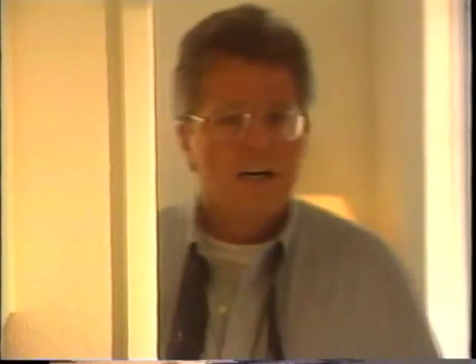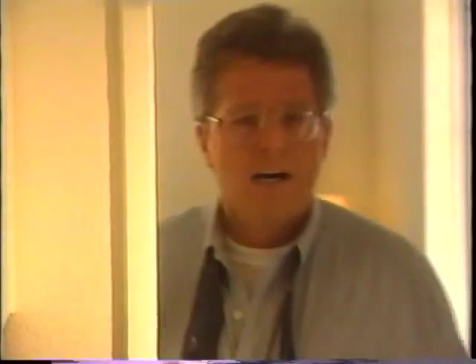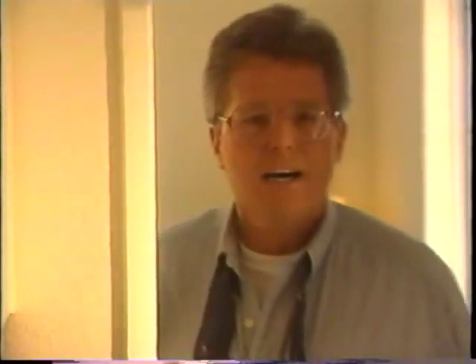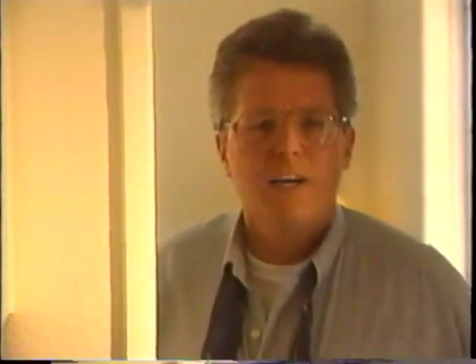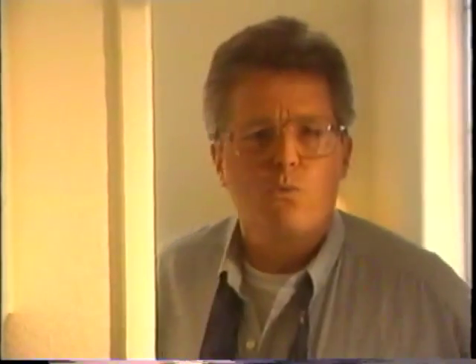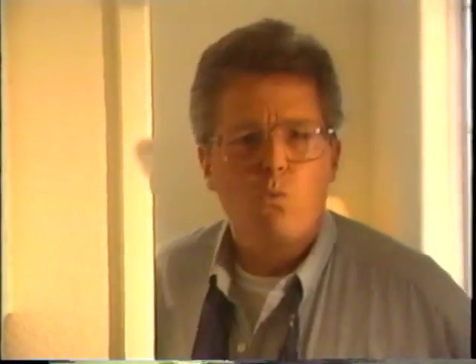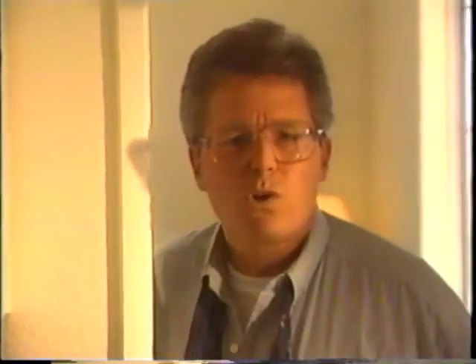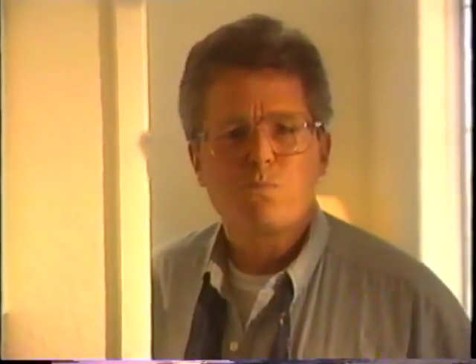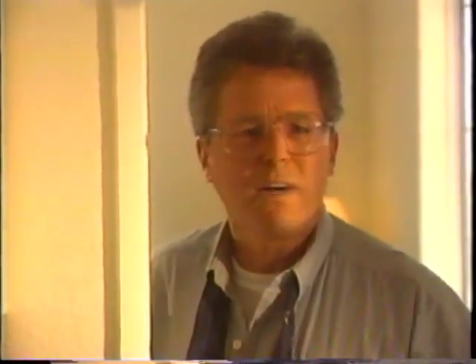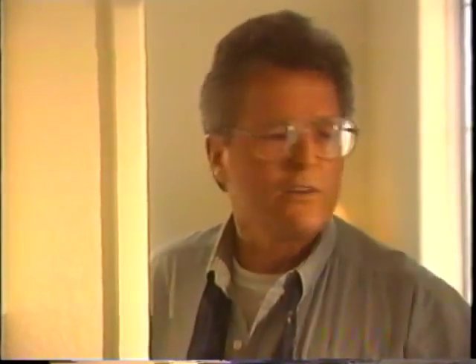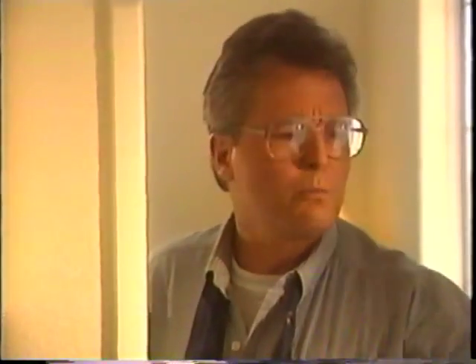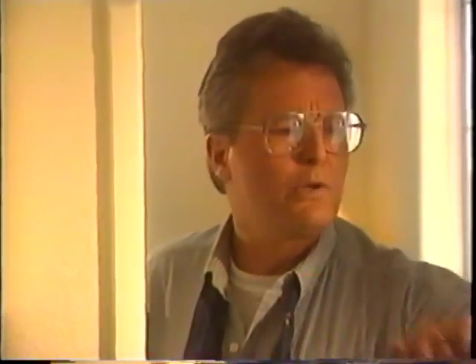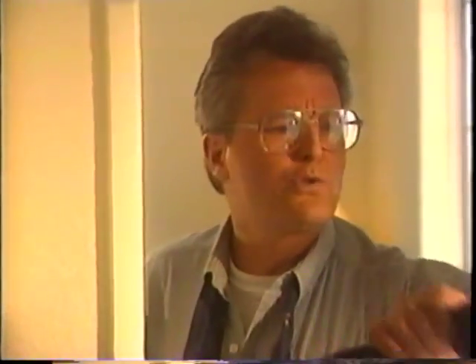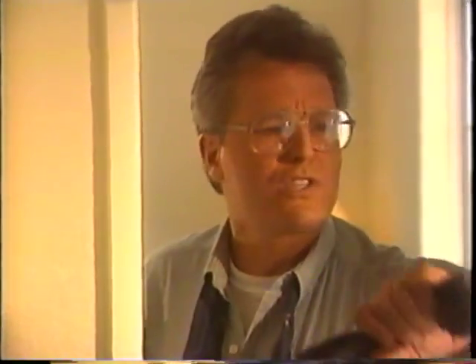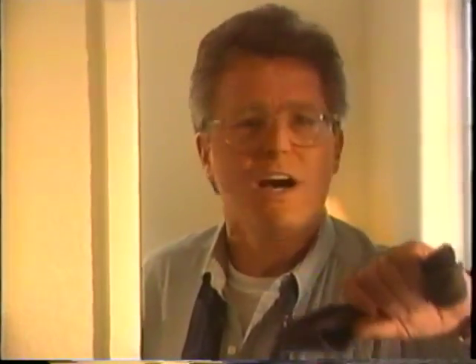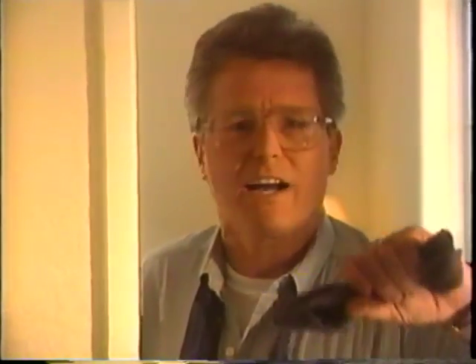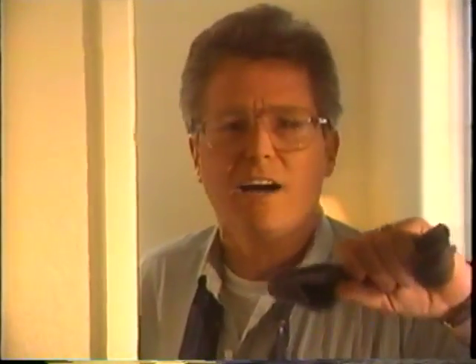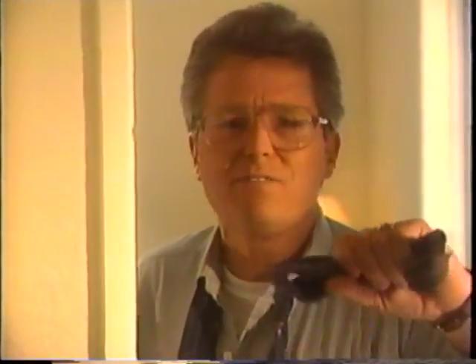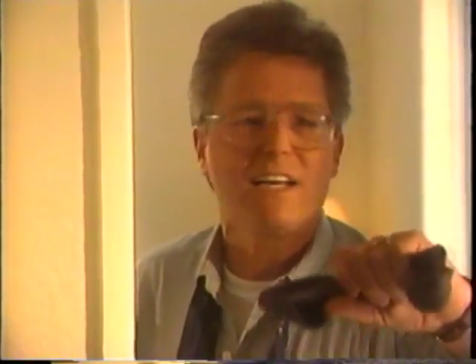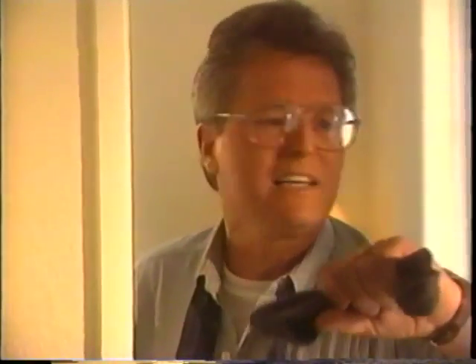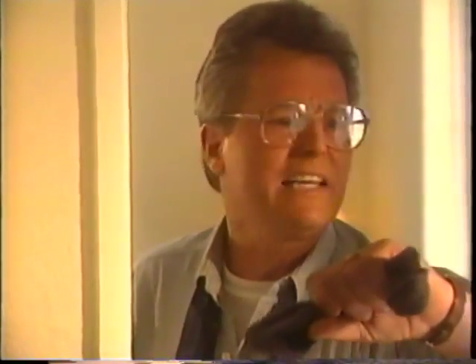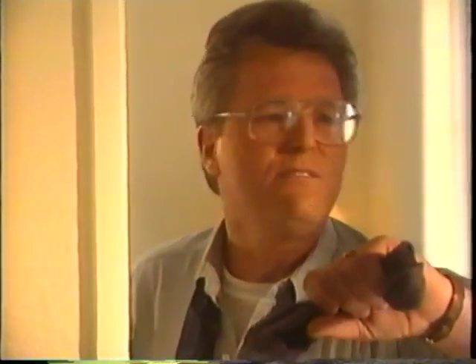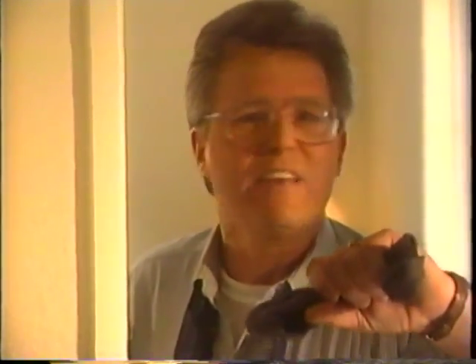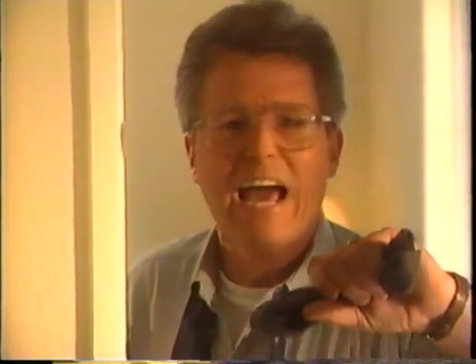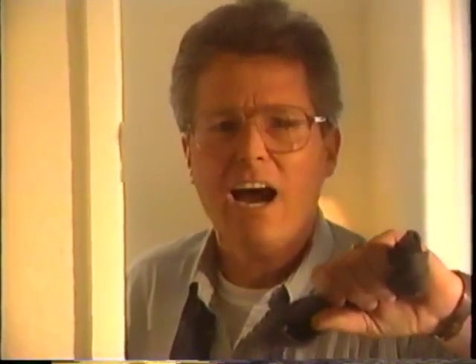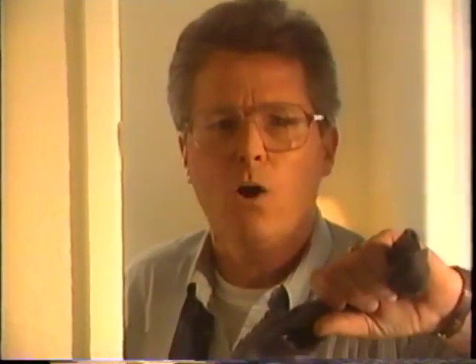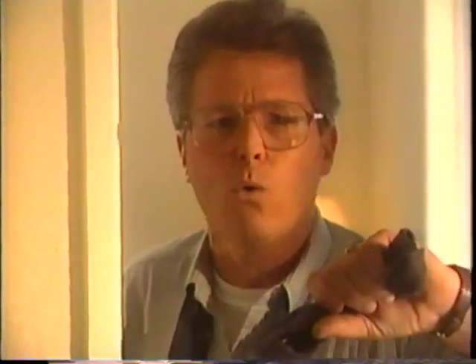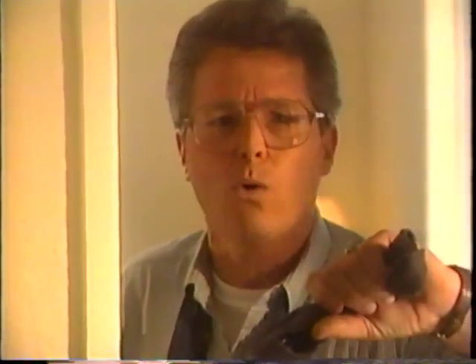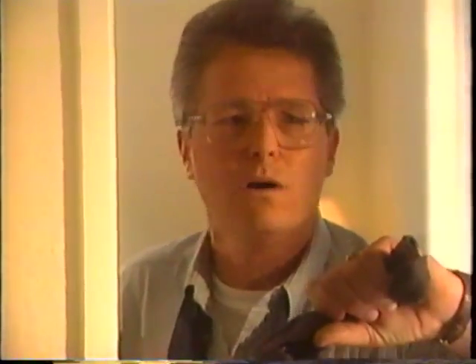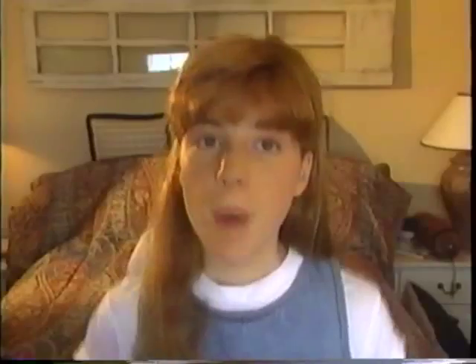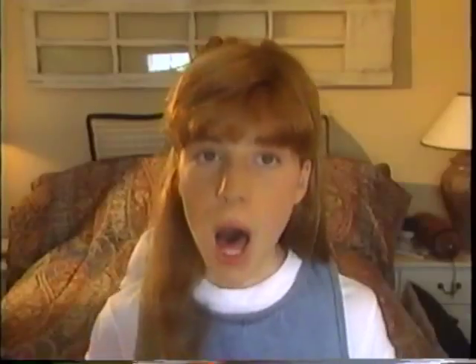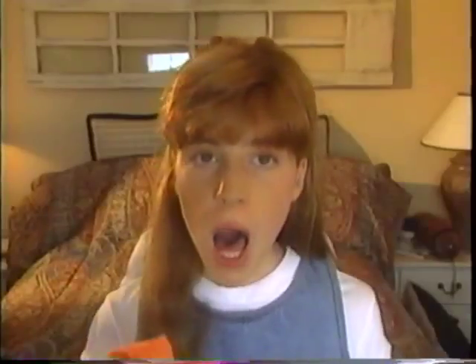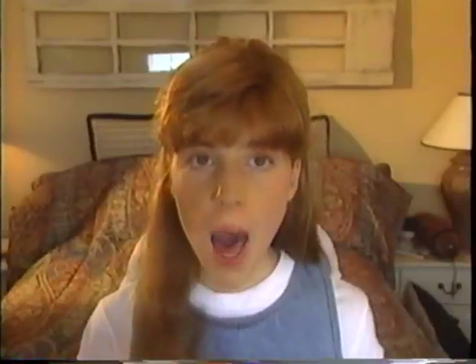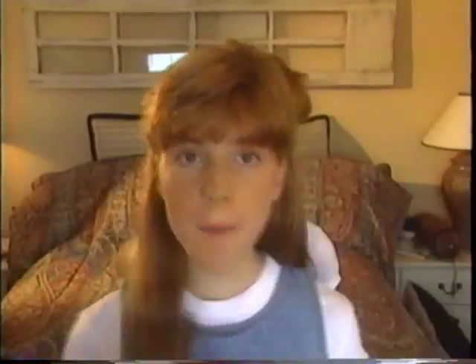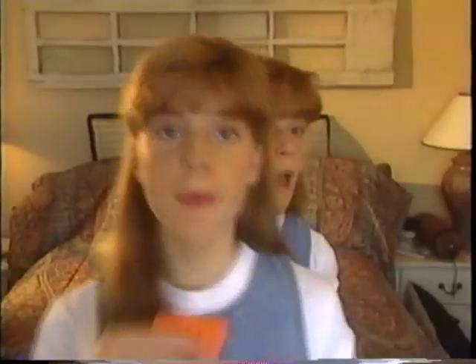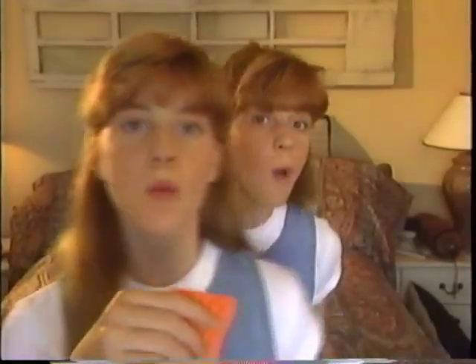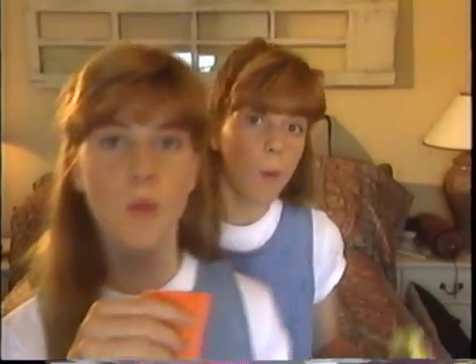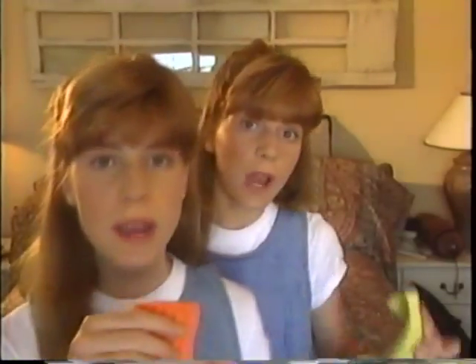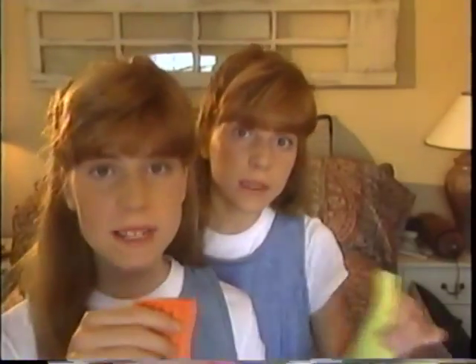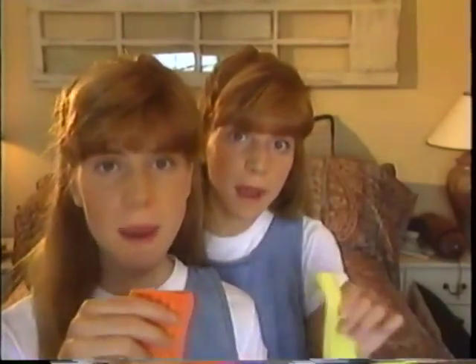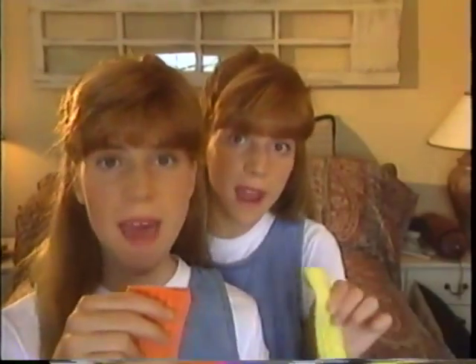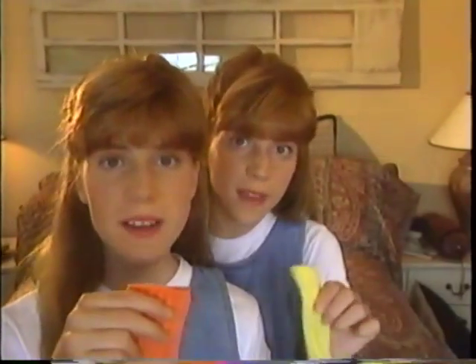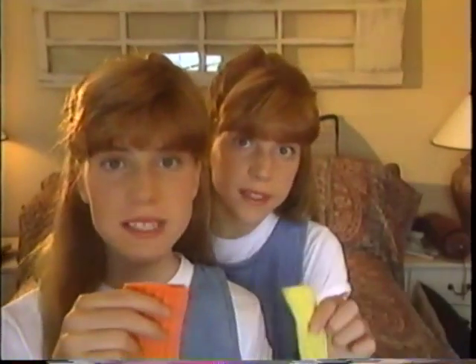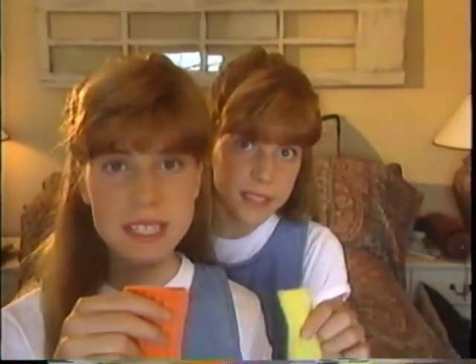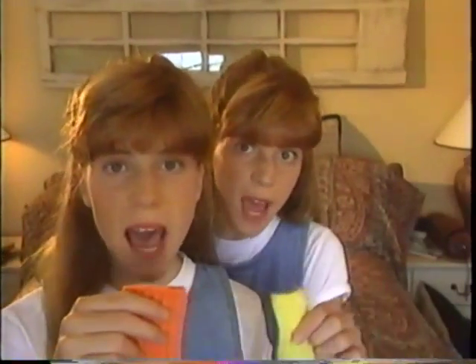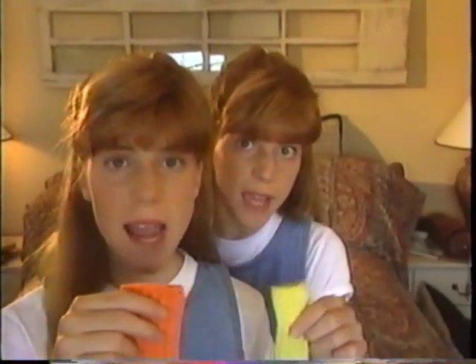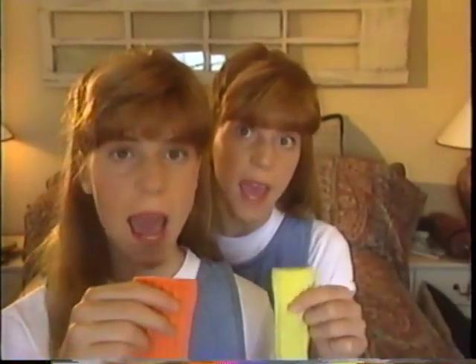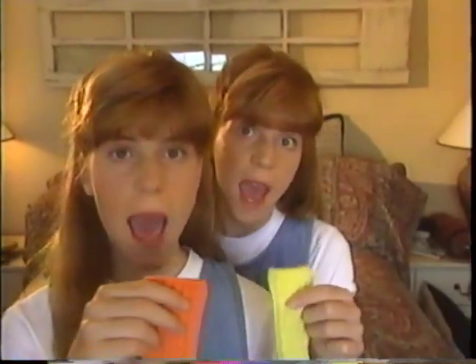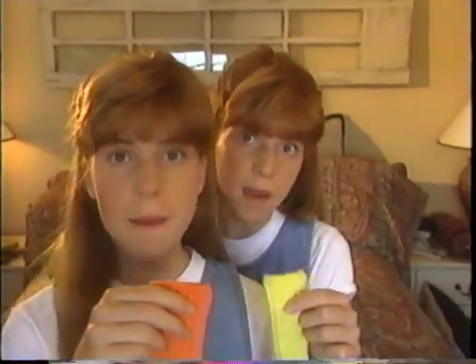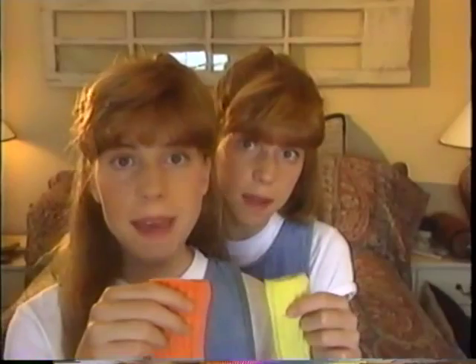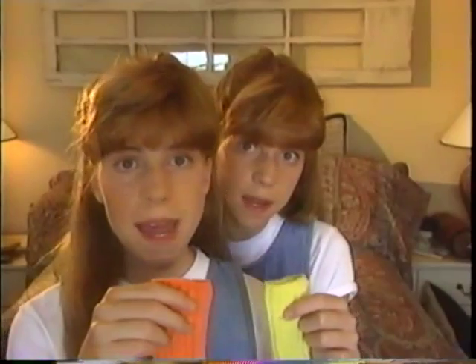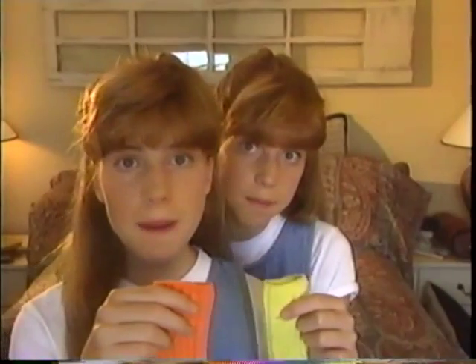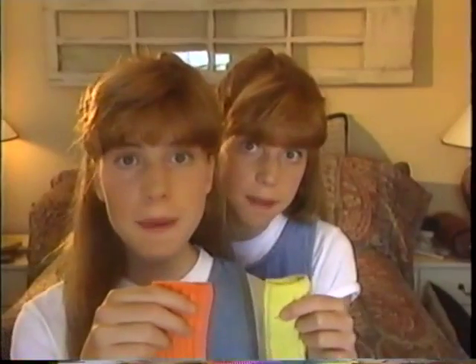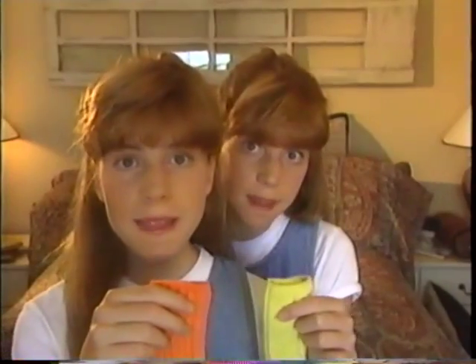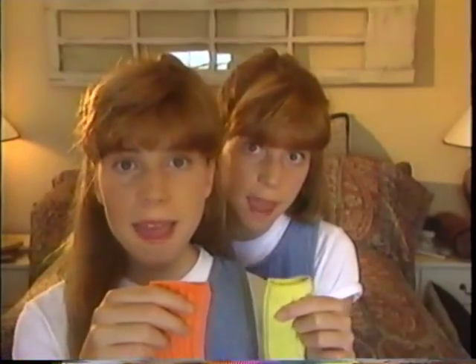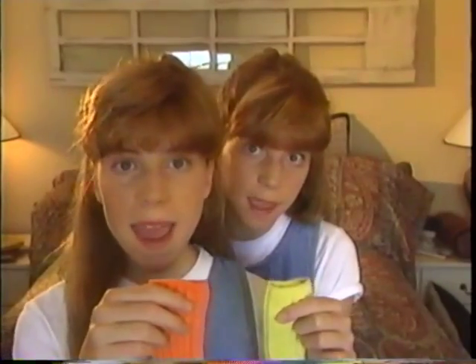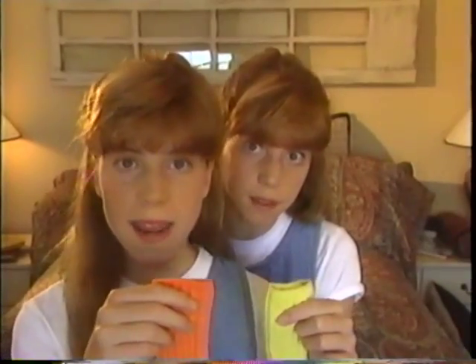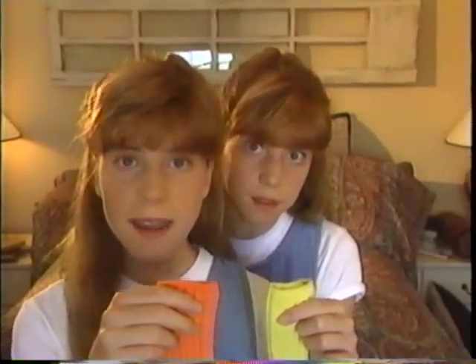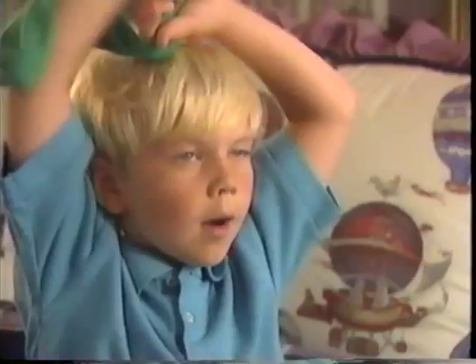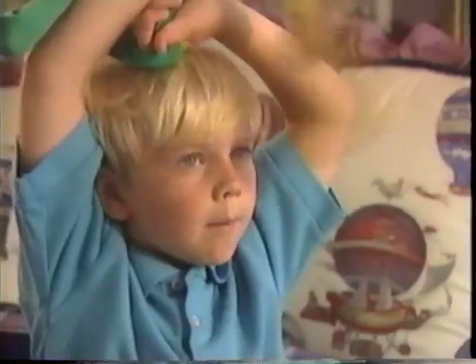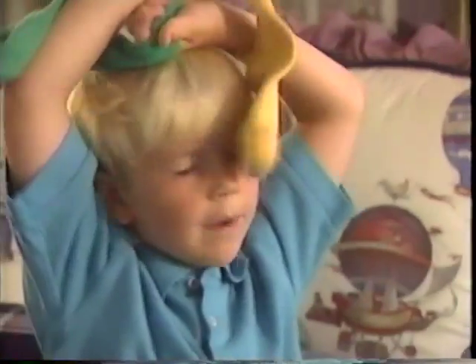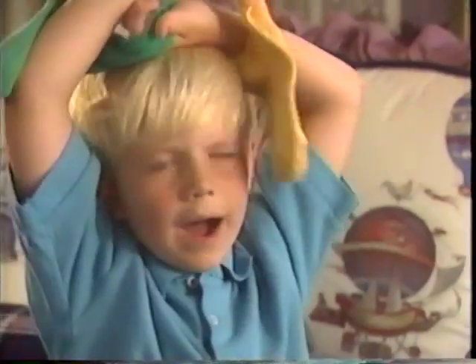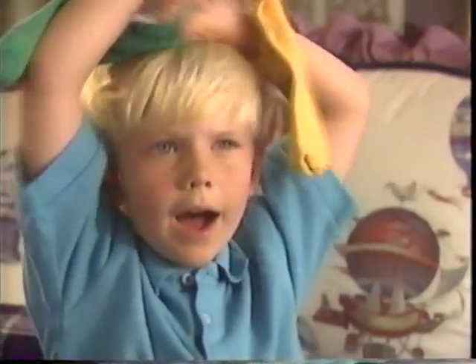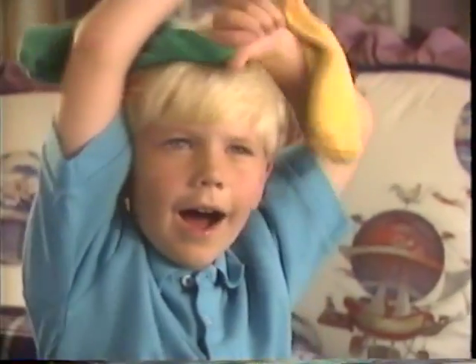Hon, where's my other blue sock? I've got to leave now. Mom, where's my other sock? I'm going to be late. Mom!